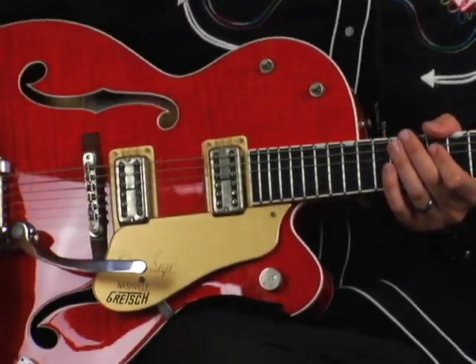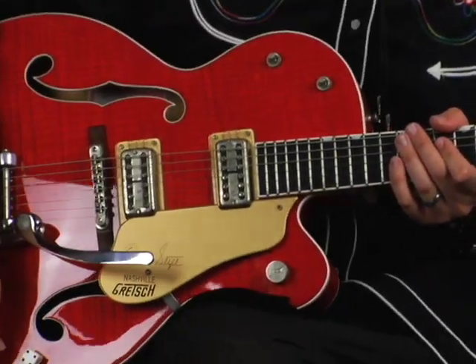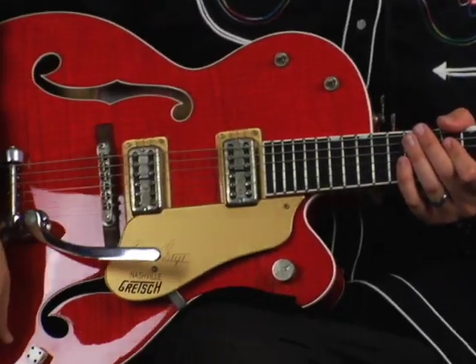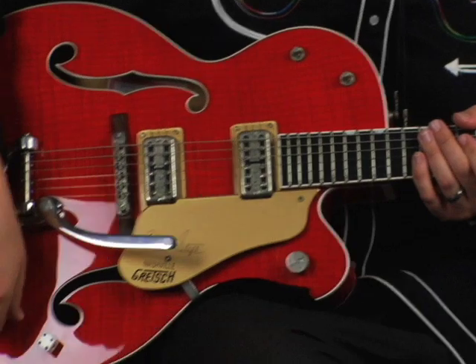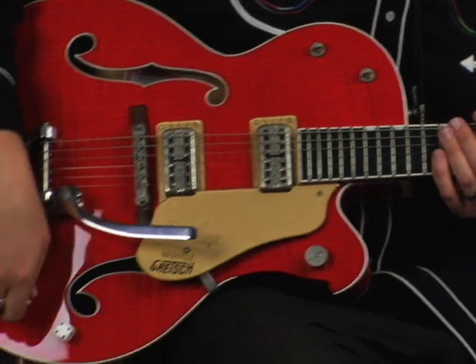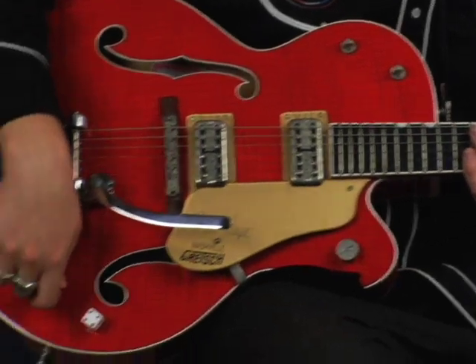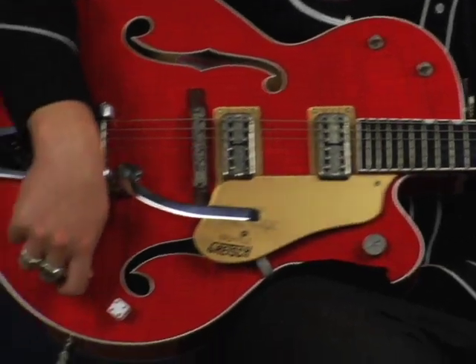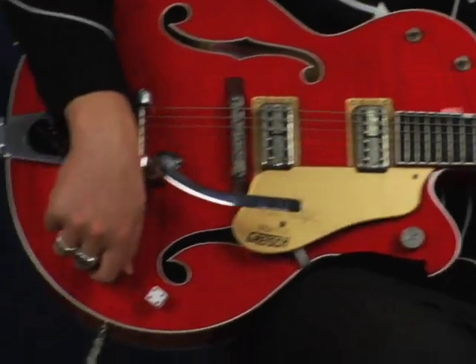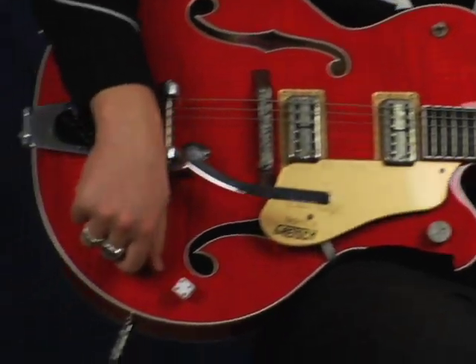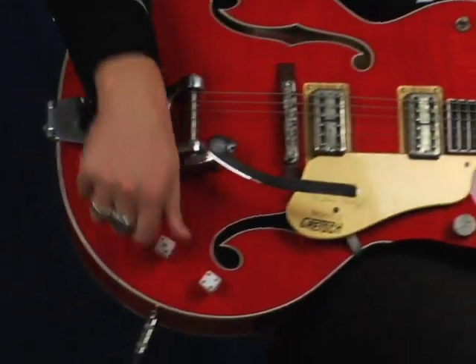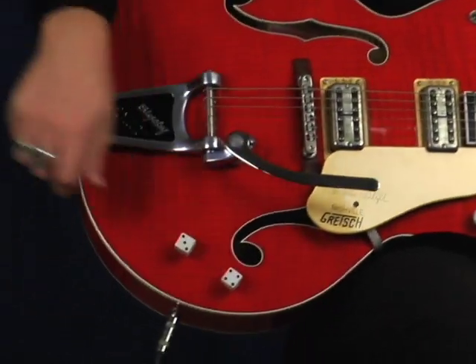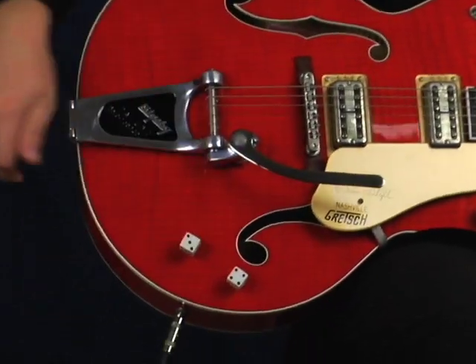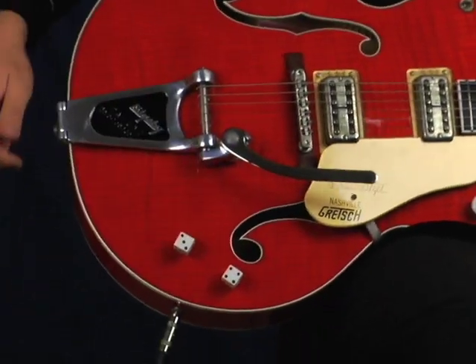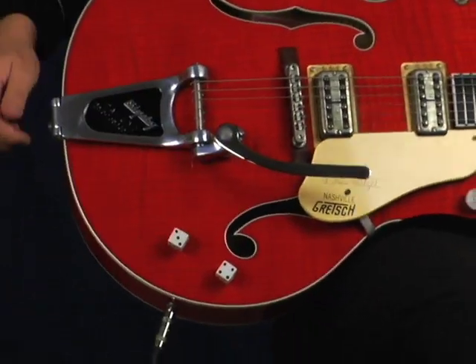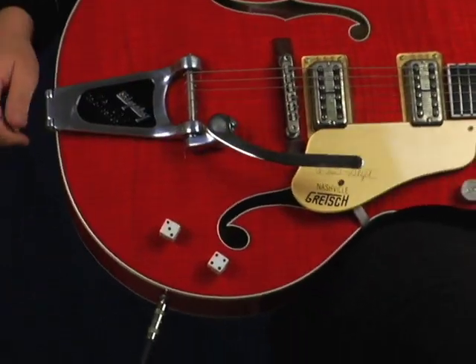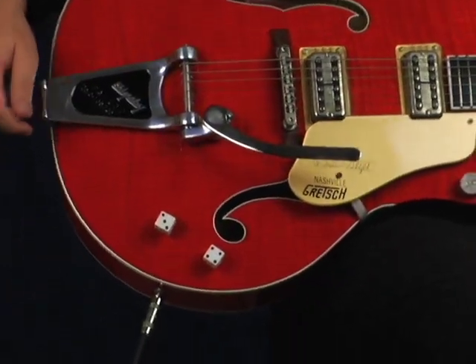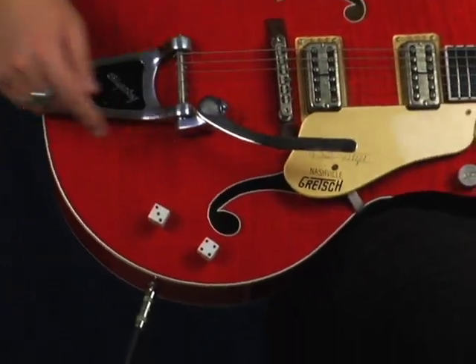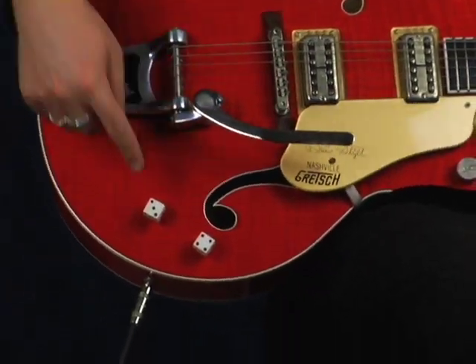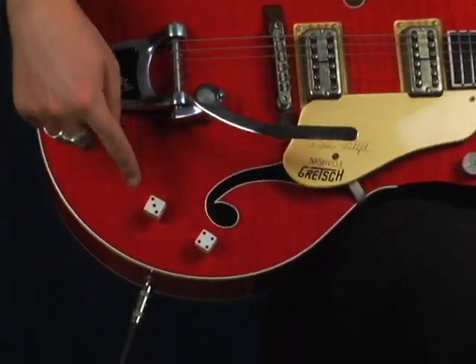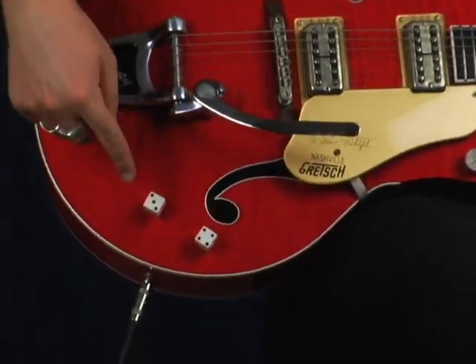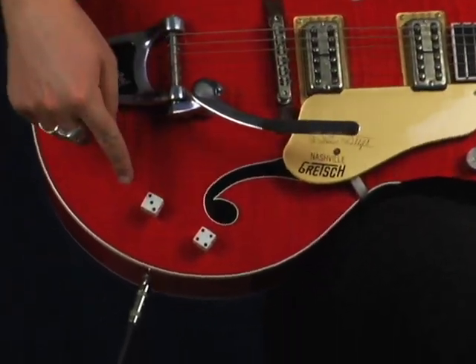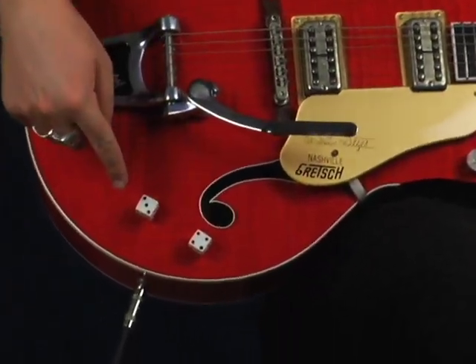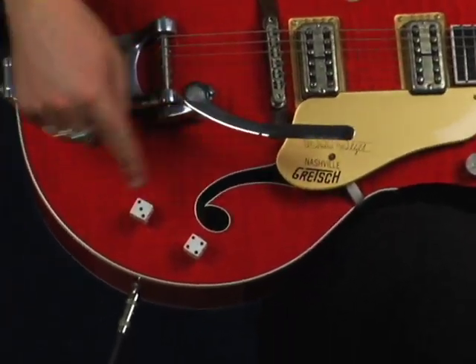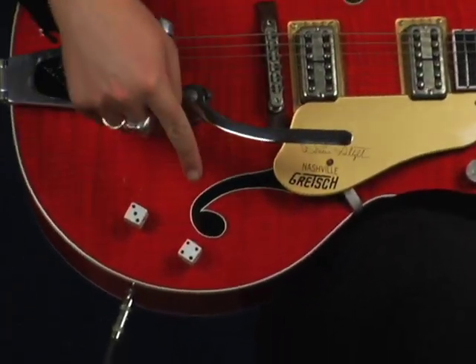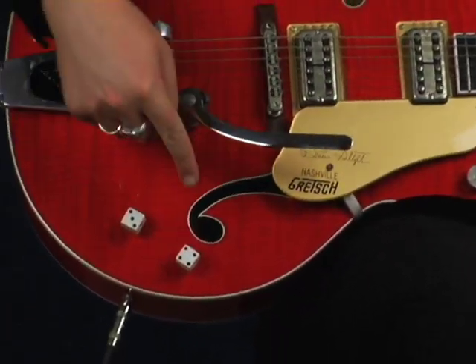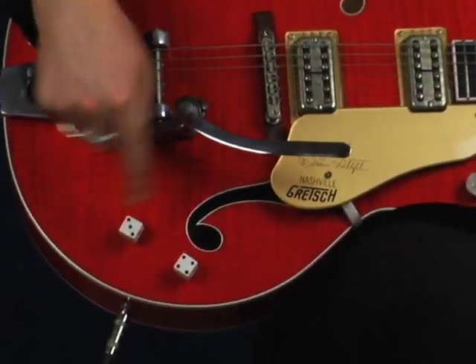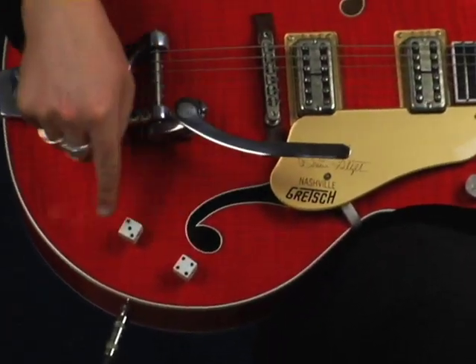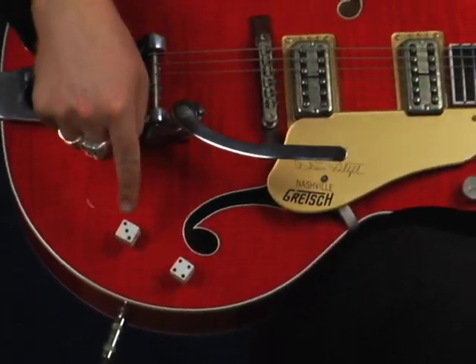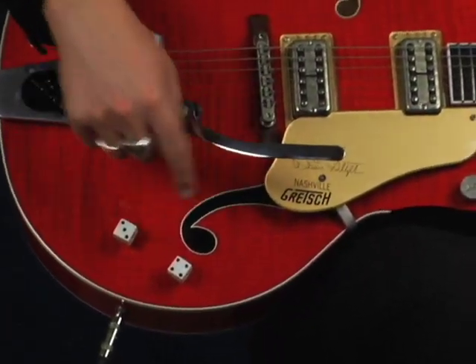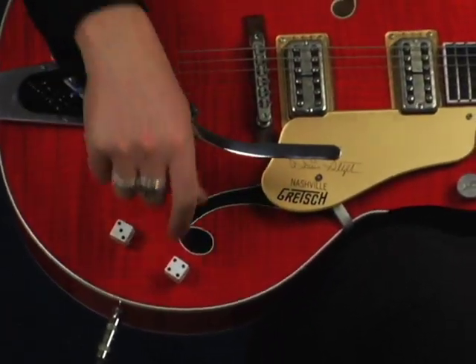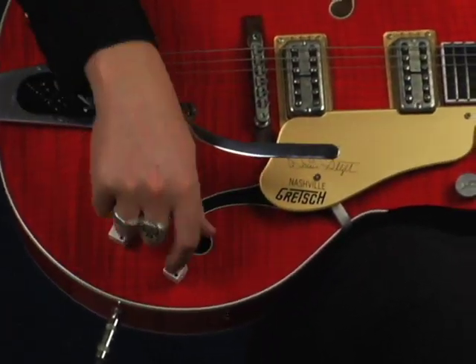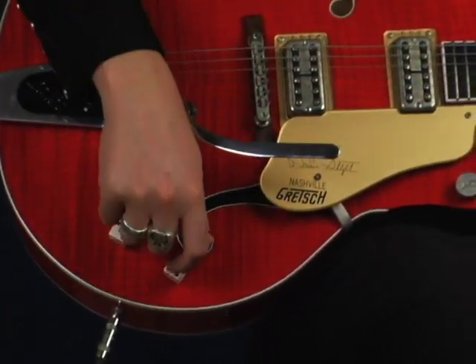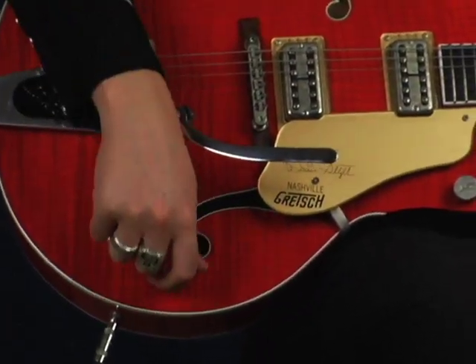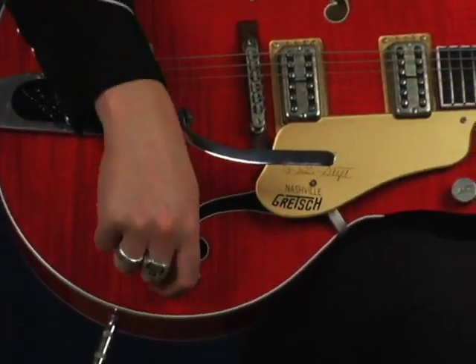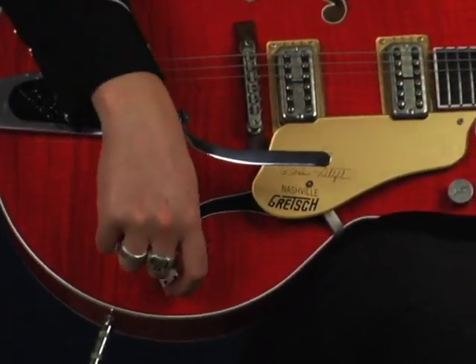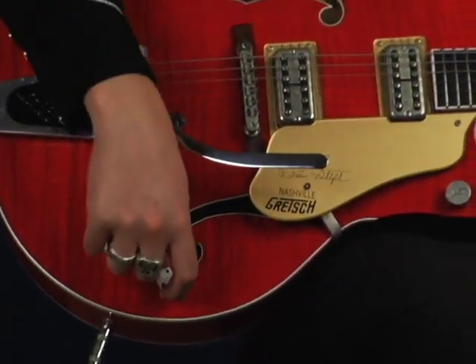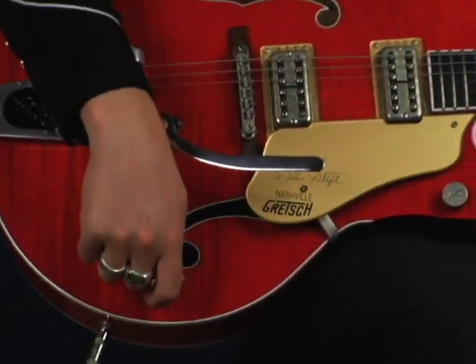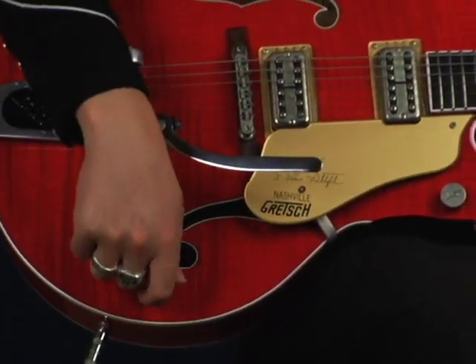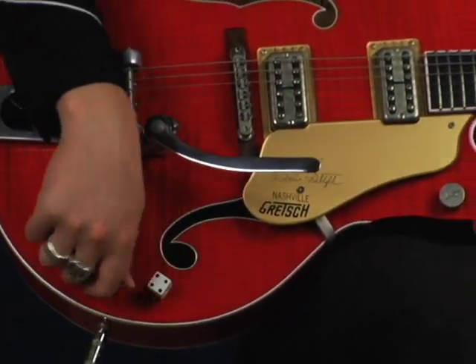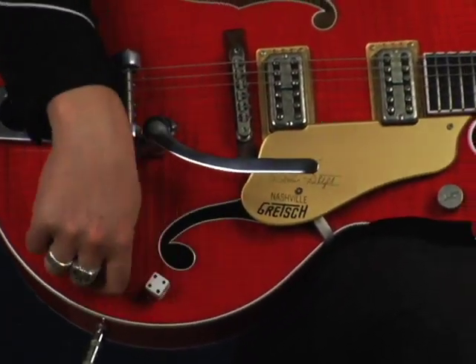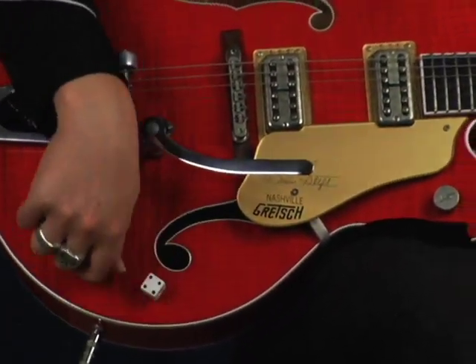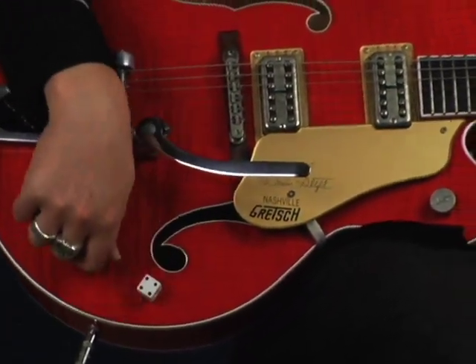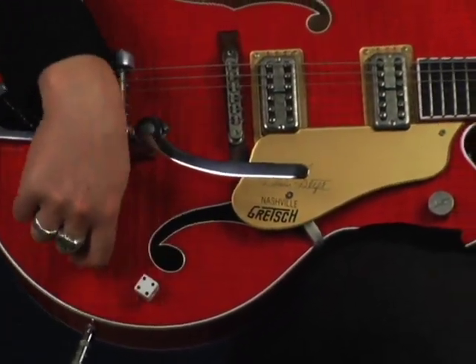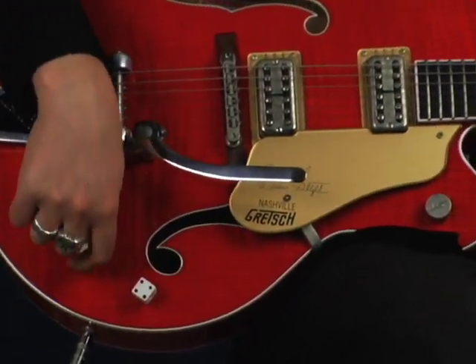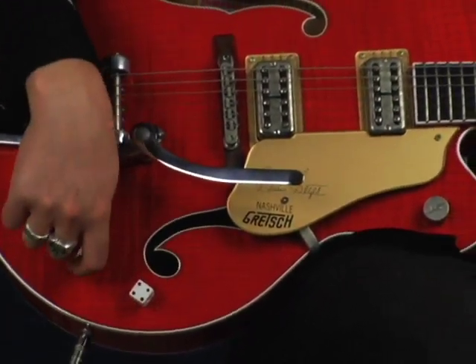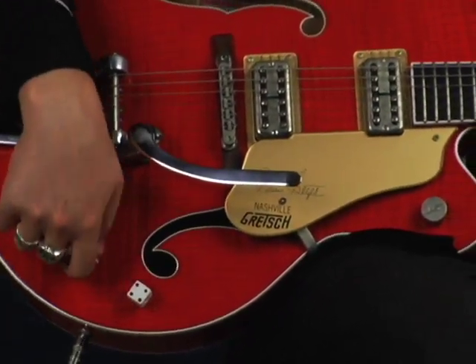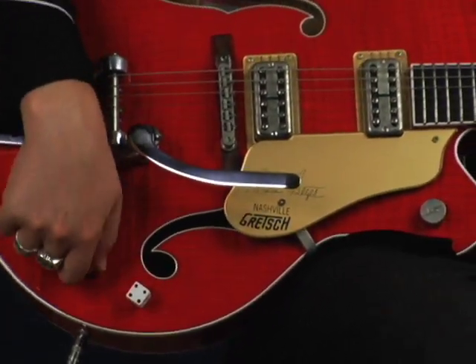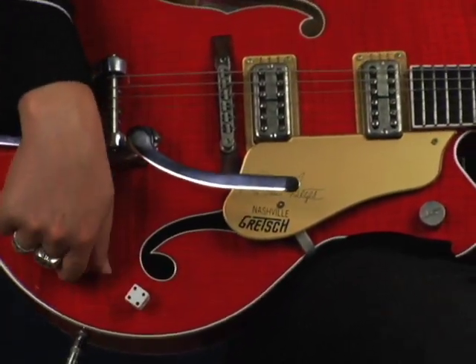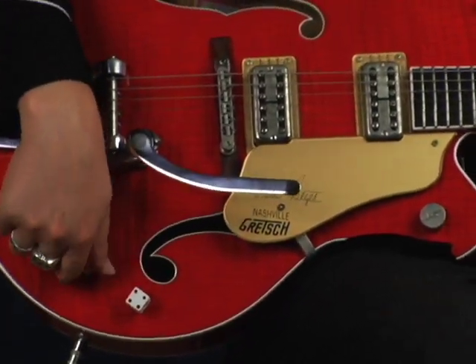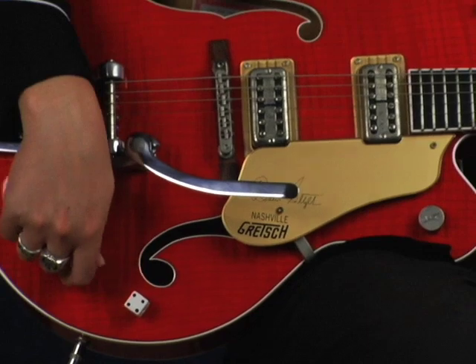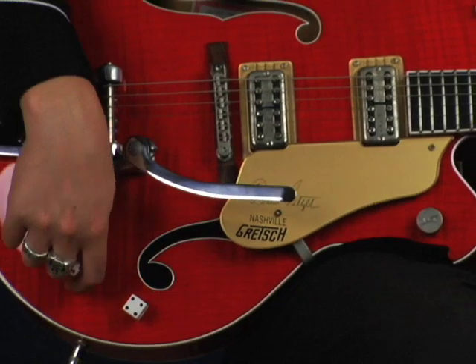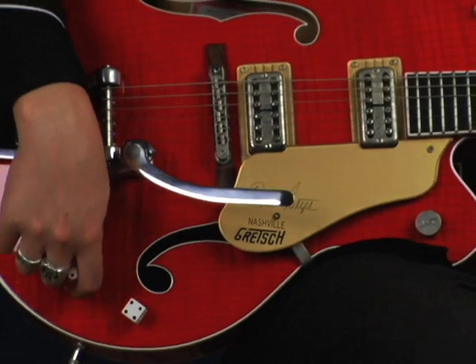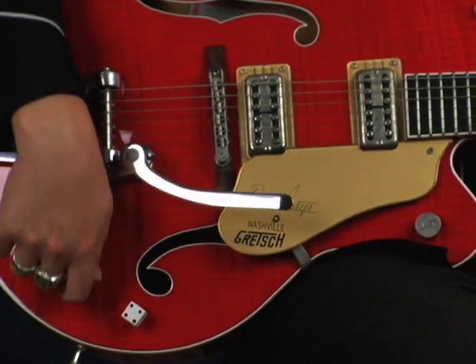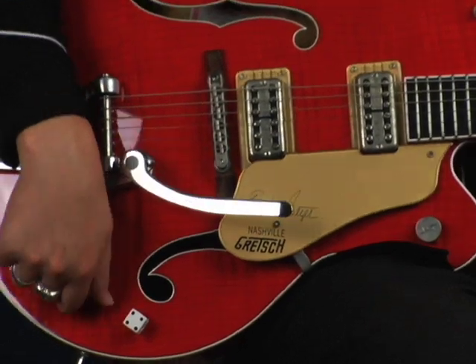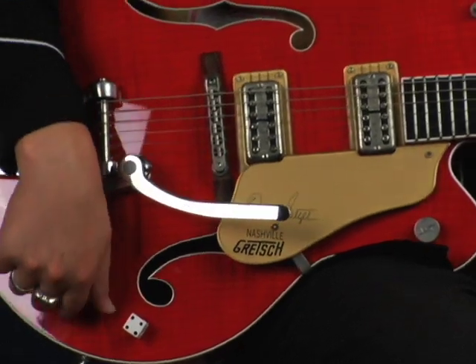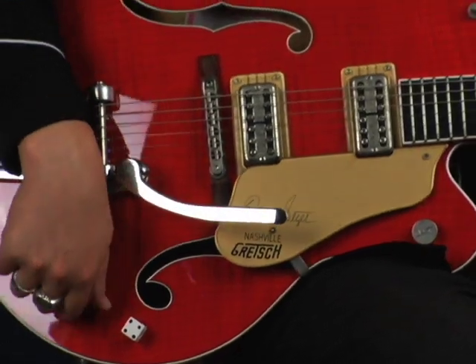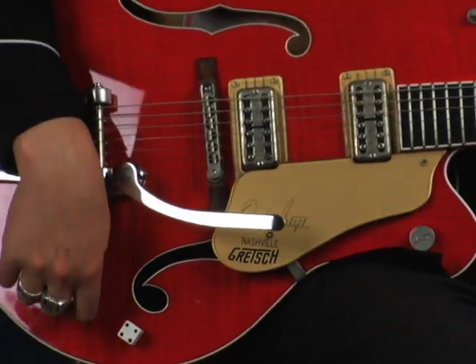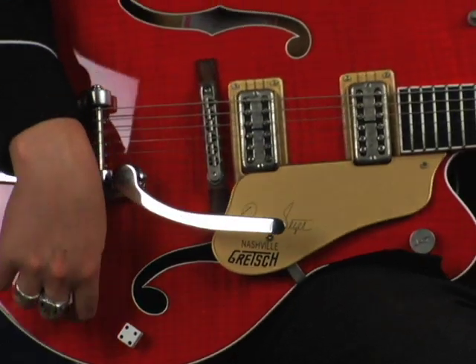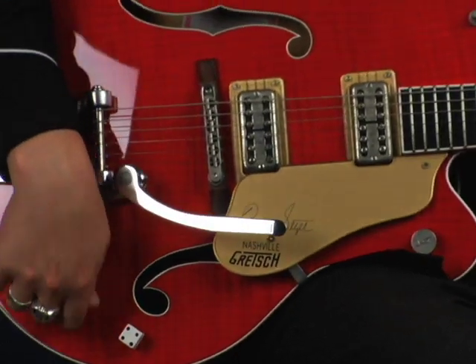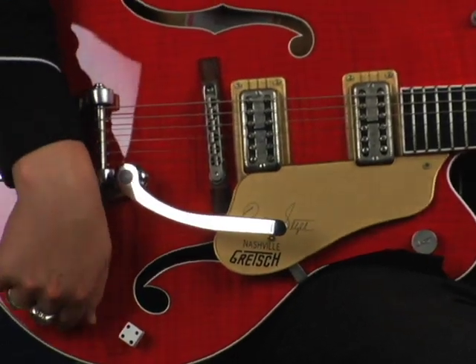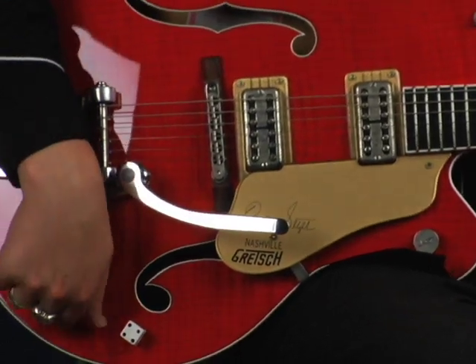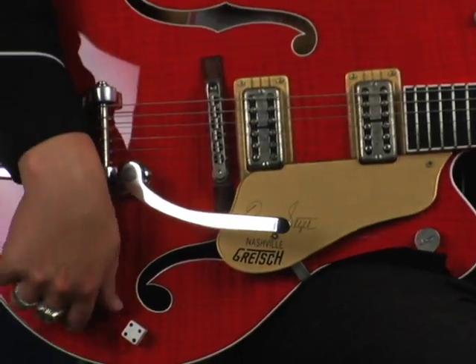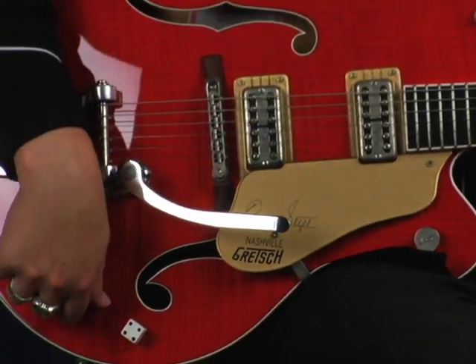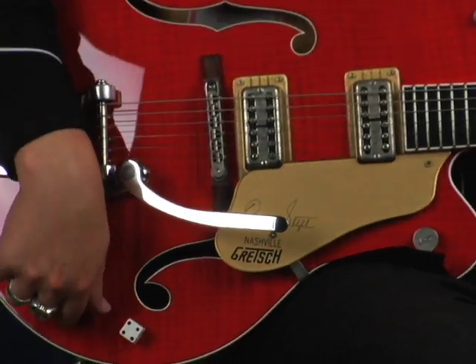With our cool dice knobs — volume controls — like you're just feeling lucky when you're playing this guitar, you know.